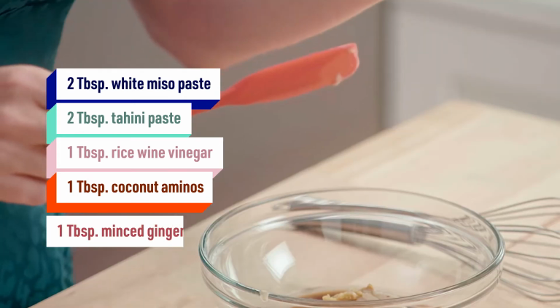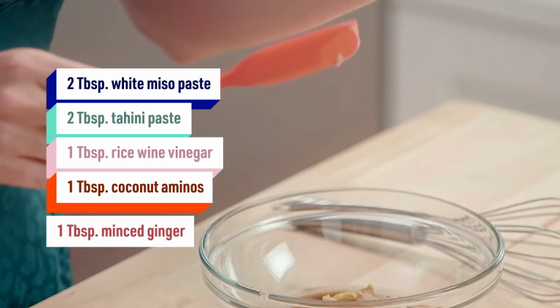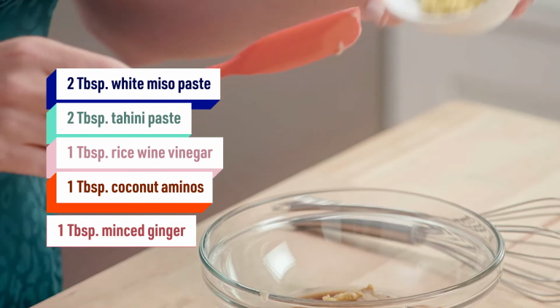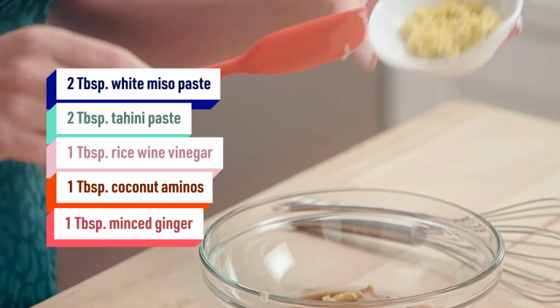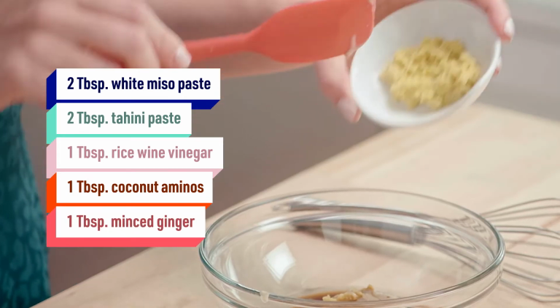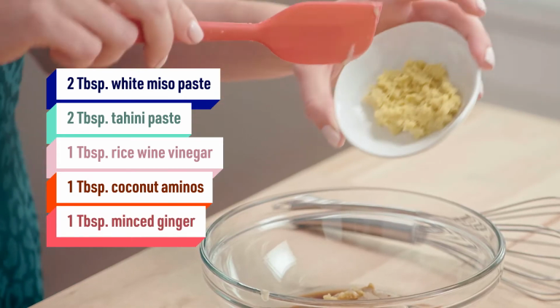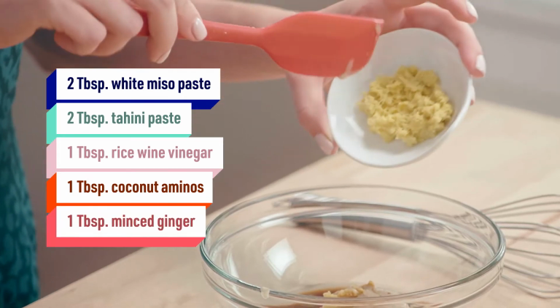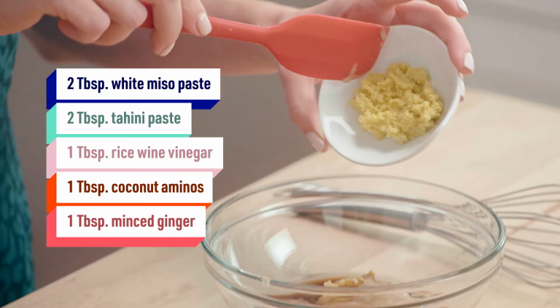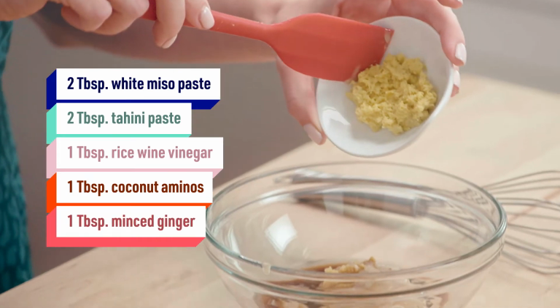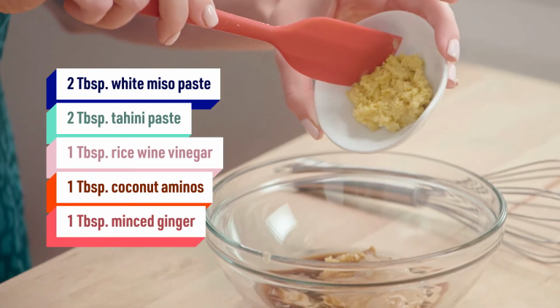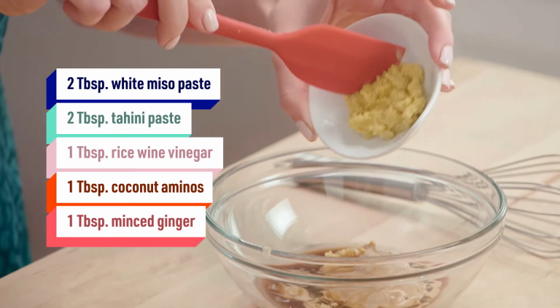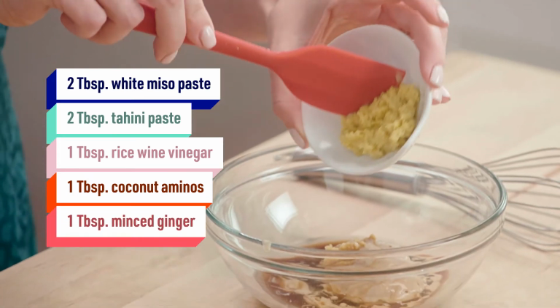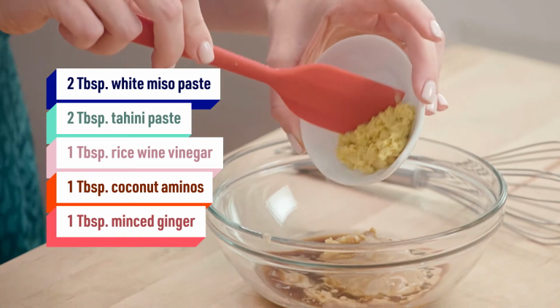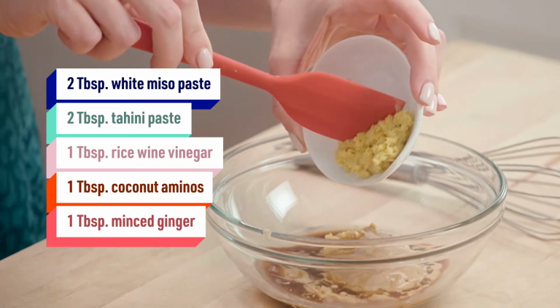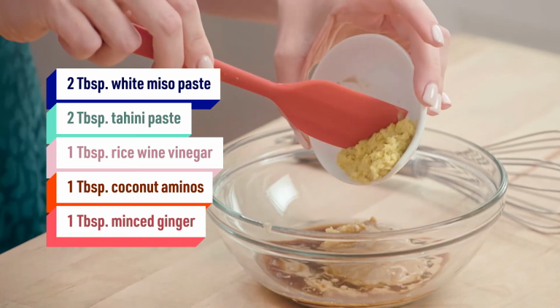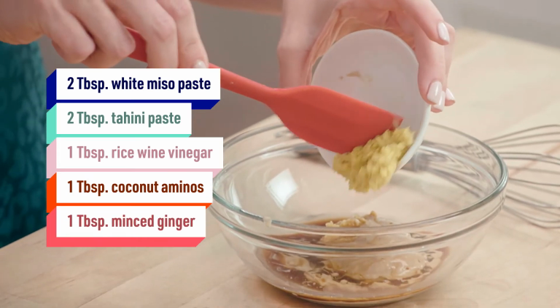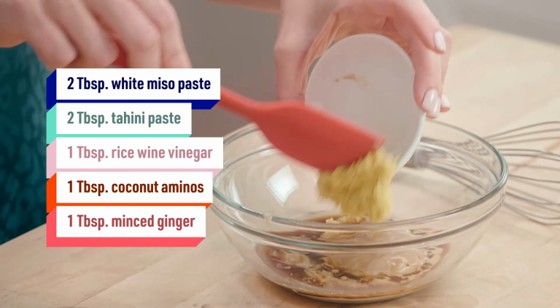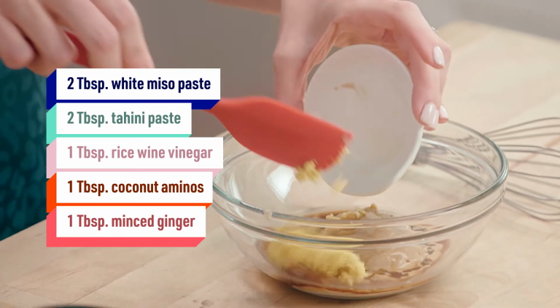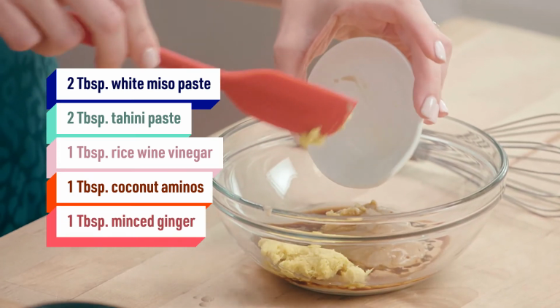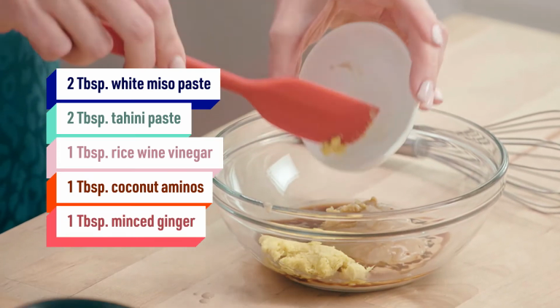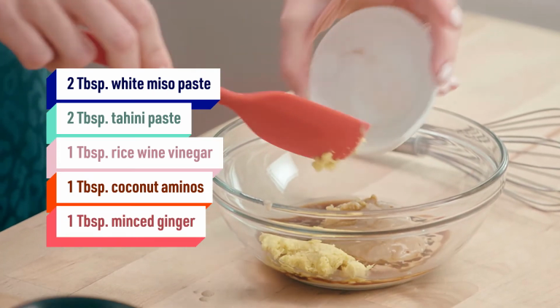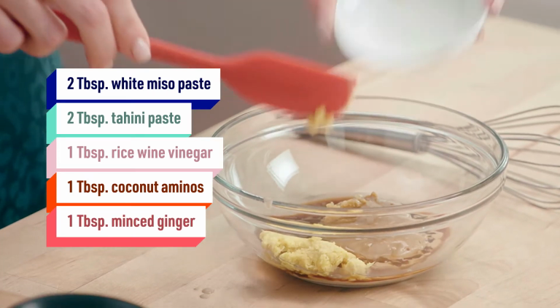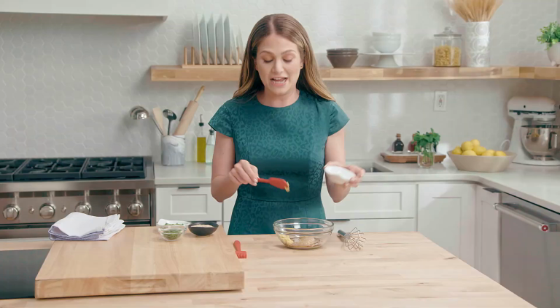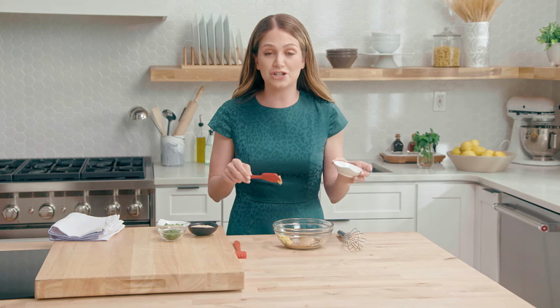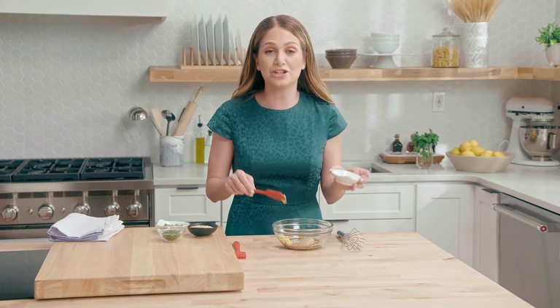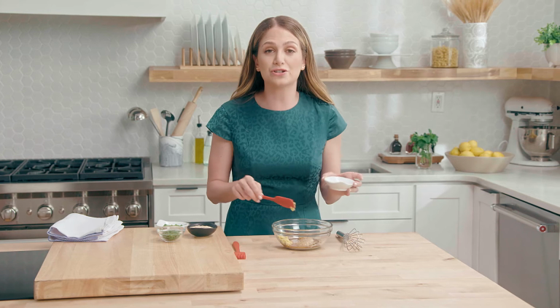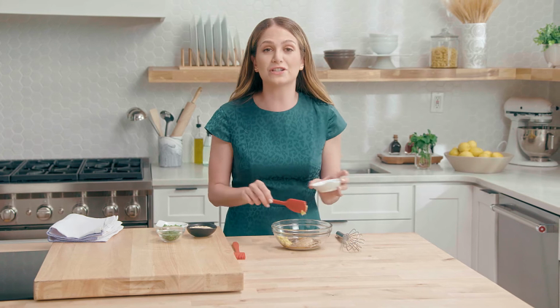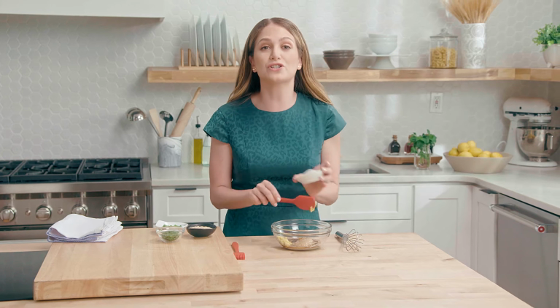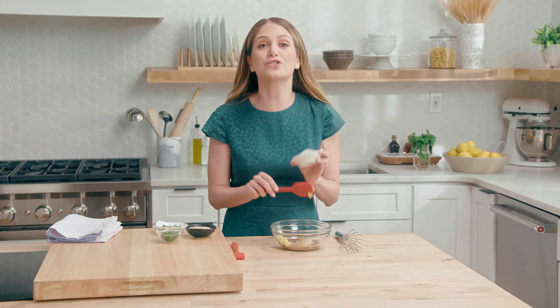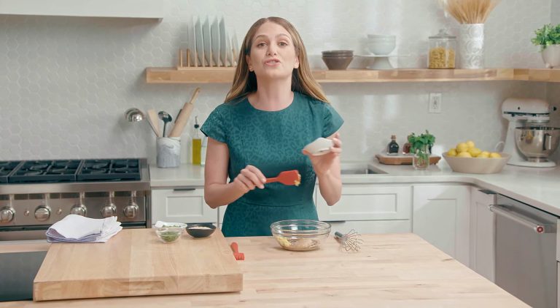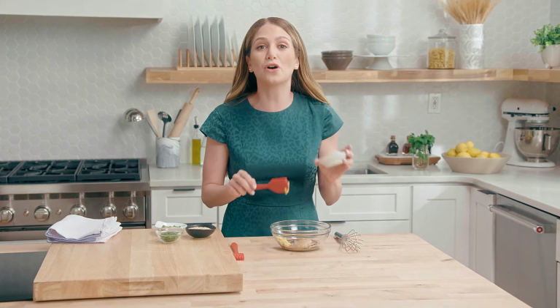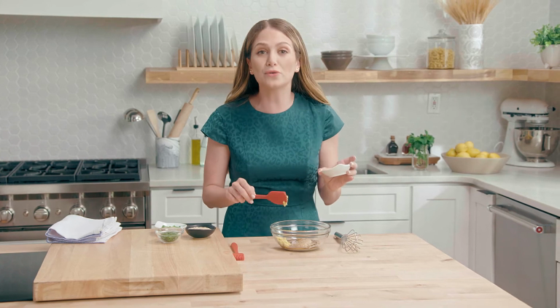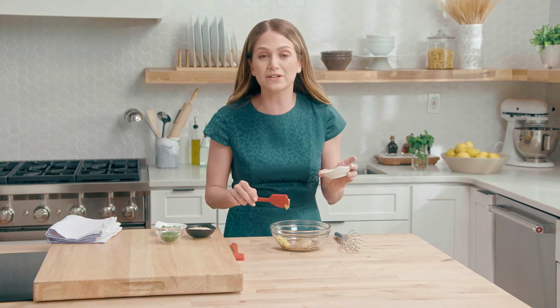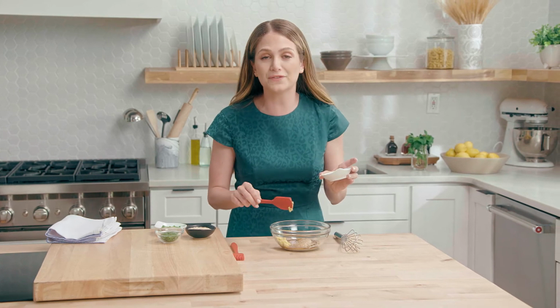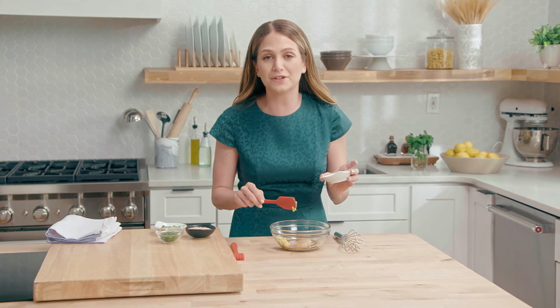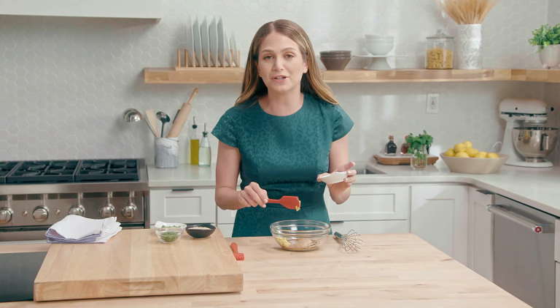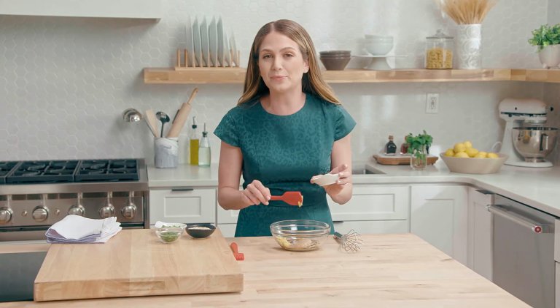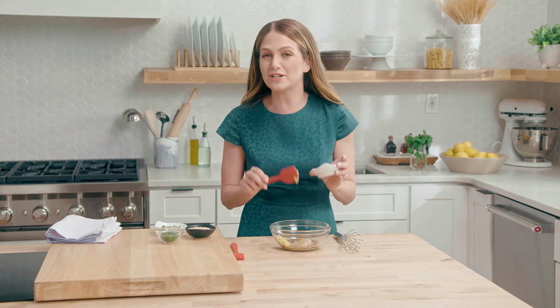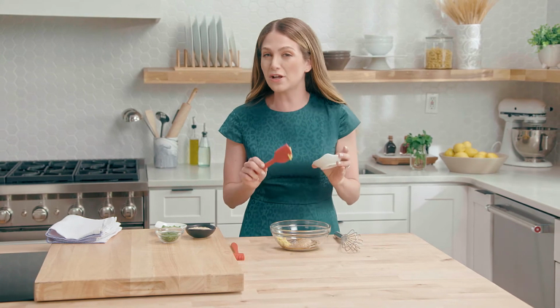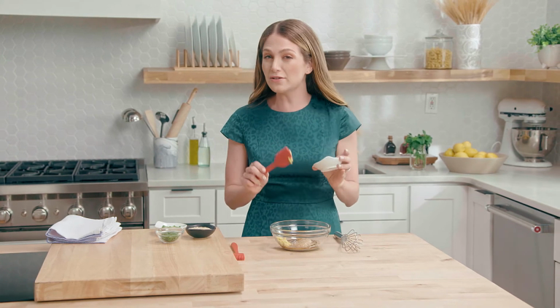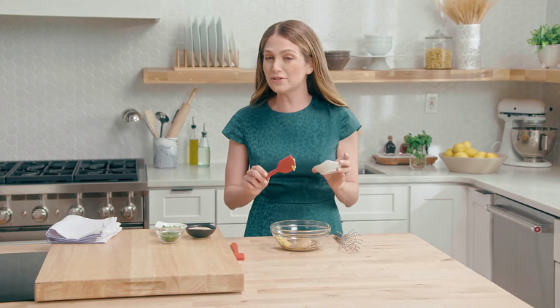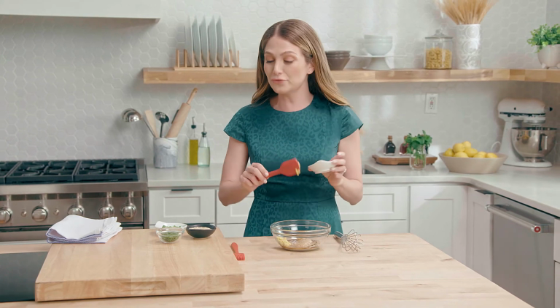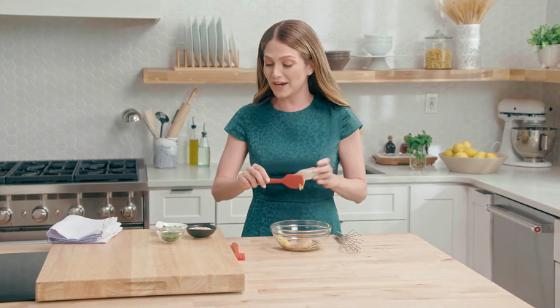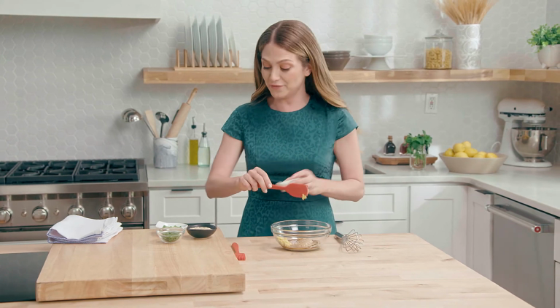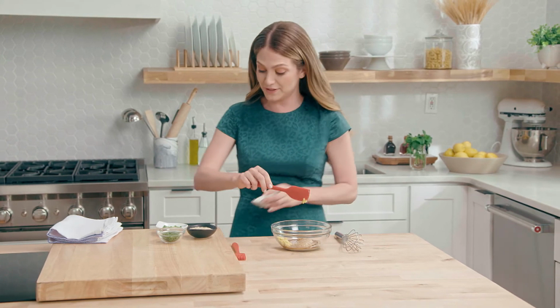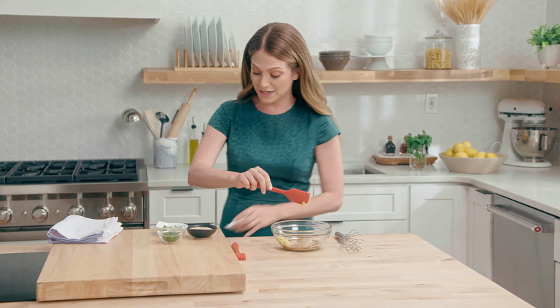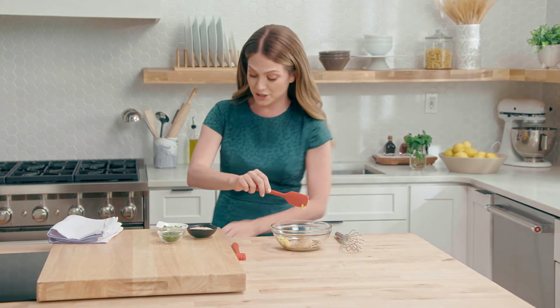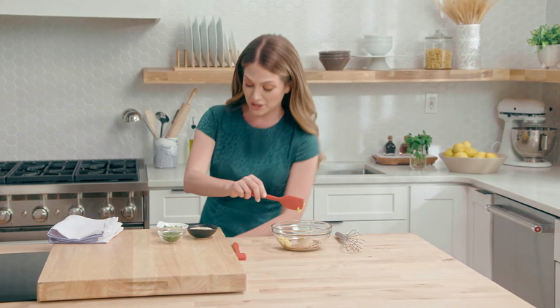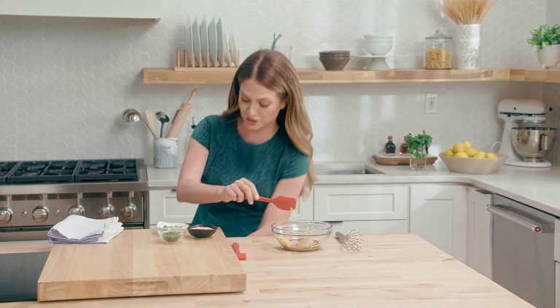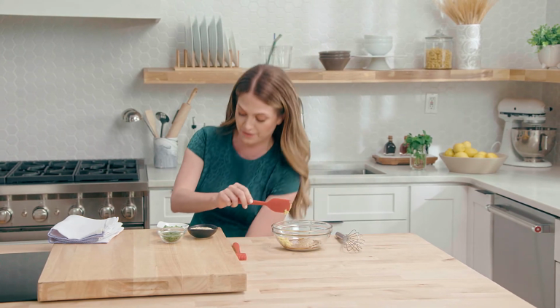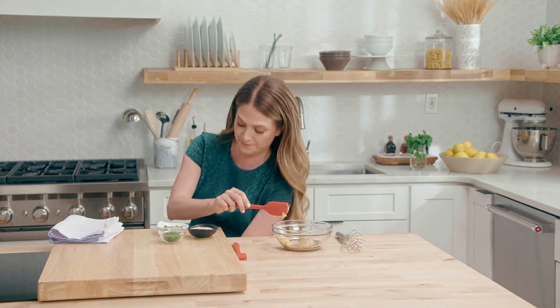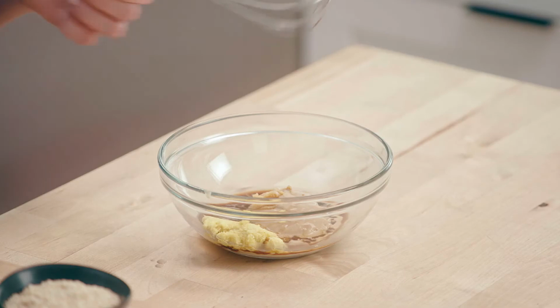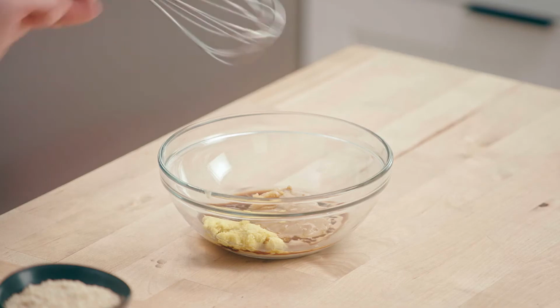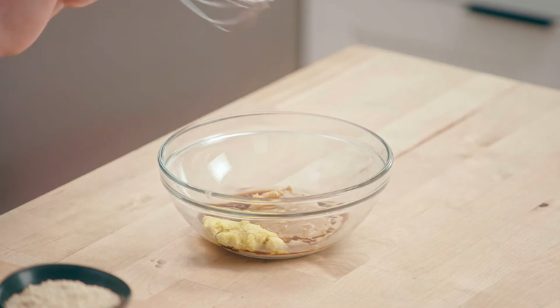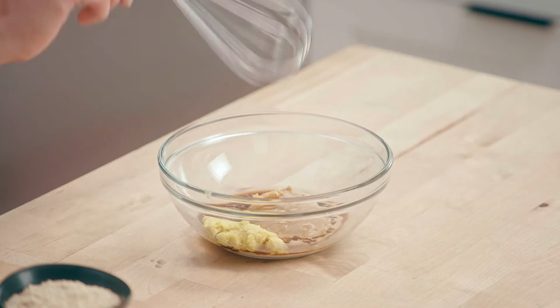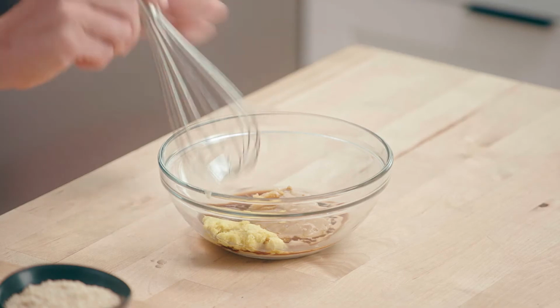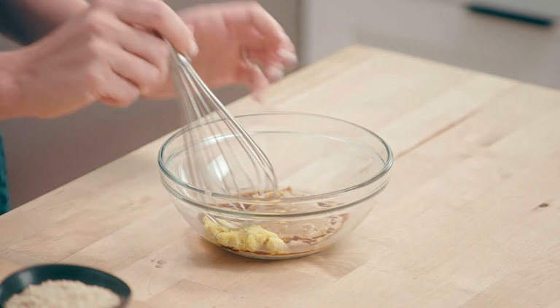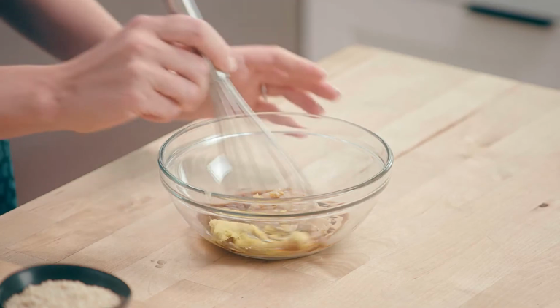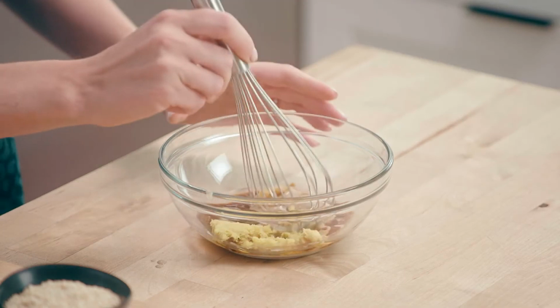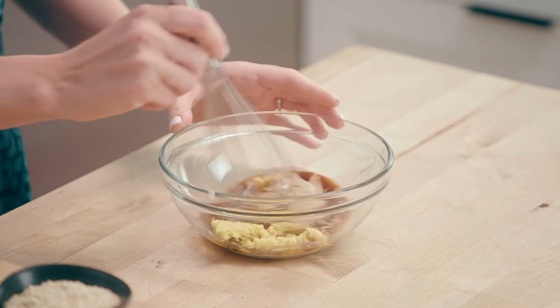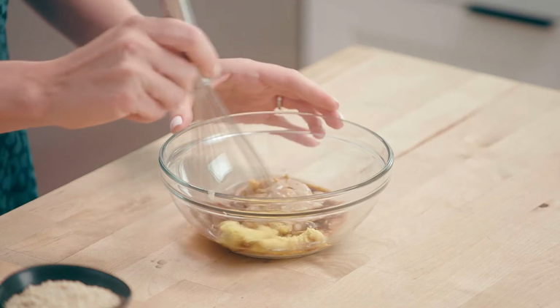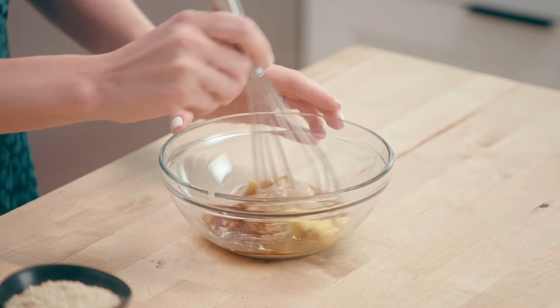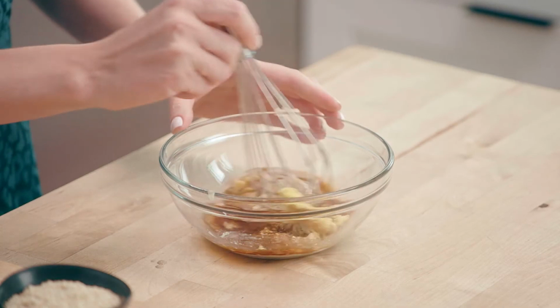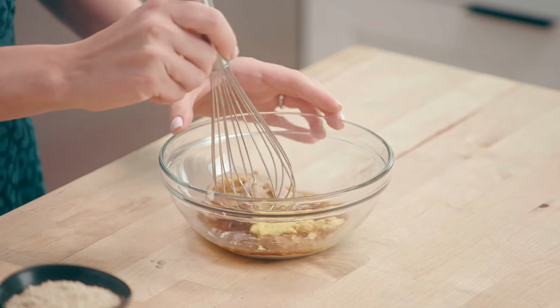And finally, my favorite — we have ginger. Ginger is so good for you, and it's also great for digestion. So let's whisk this all together.